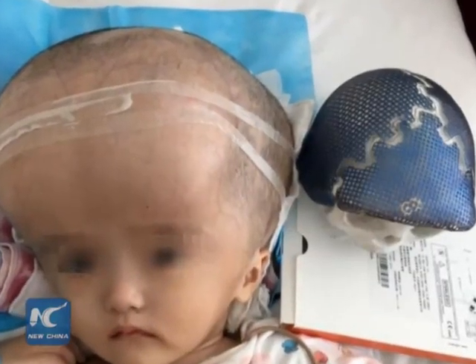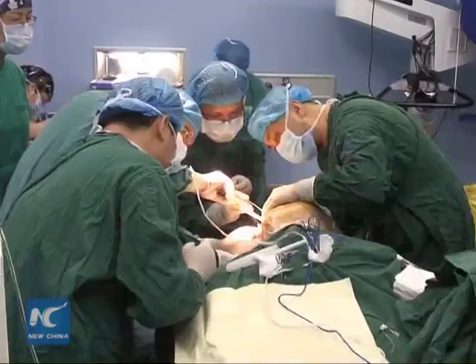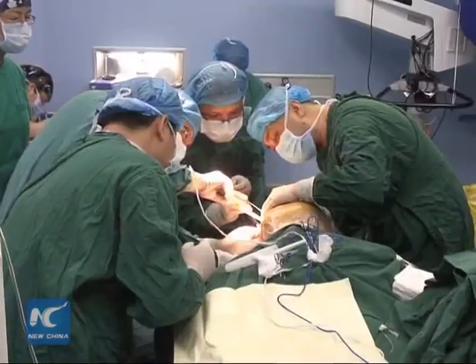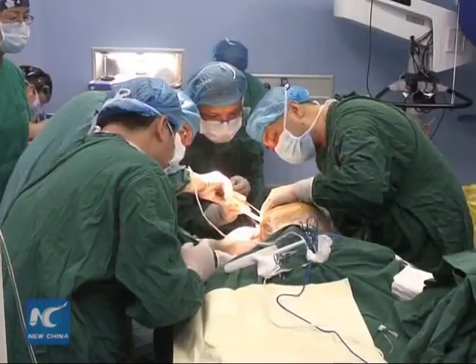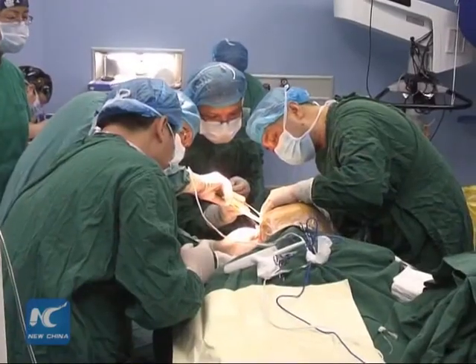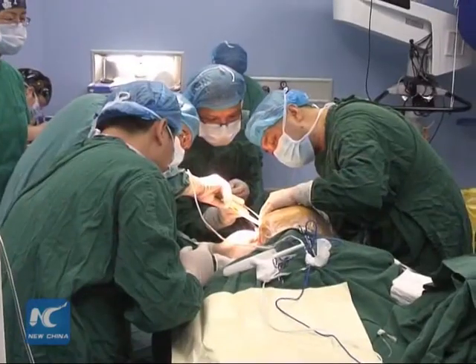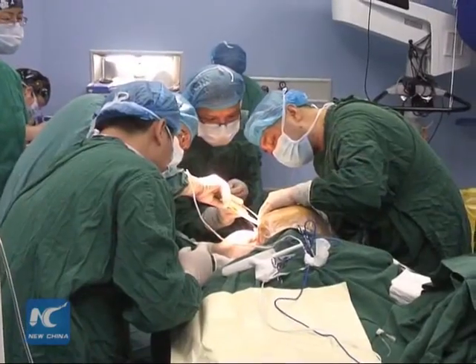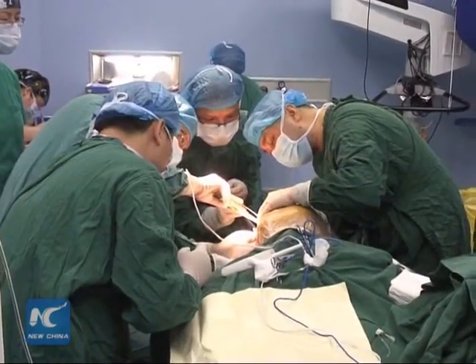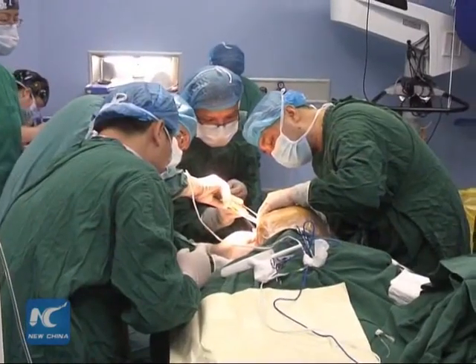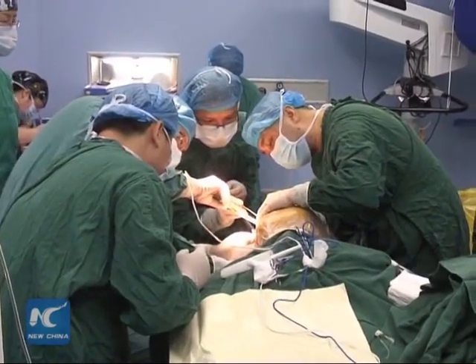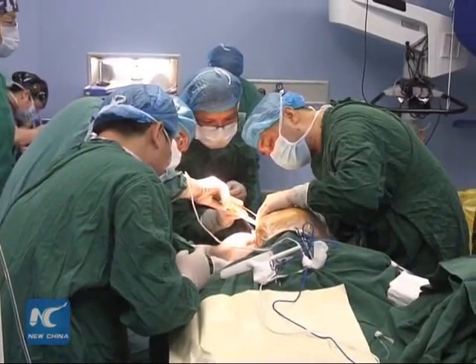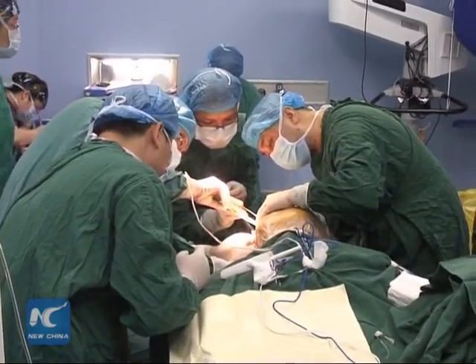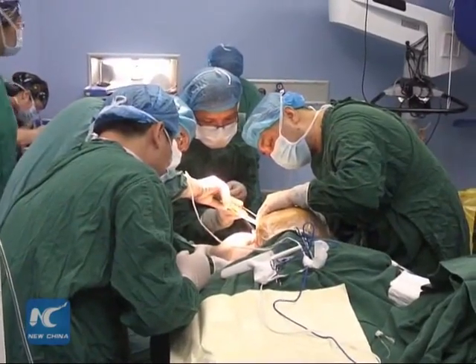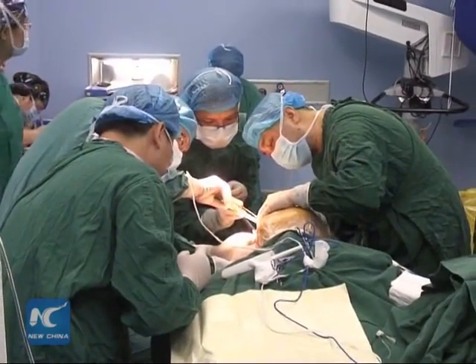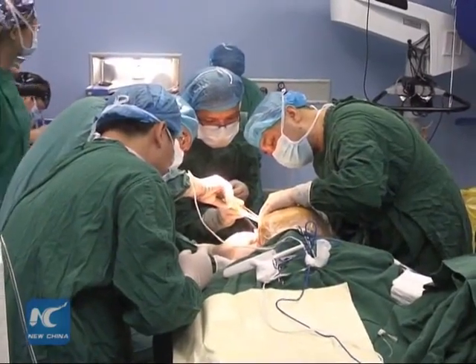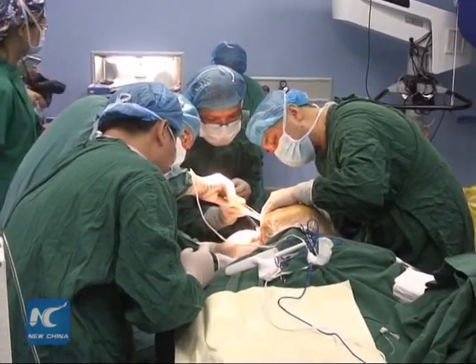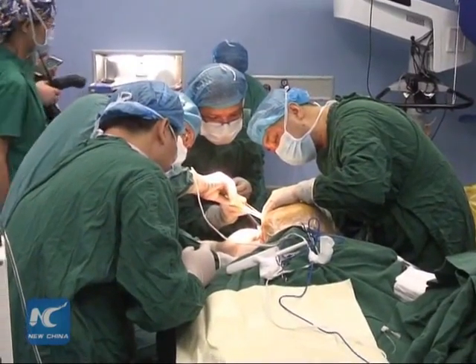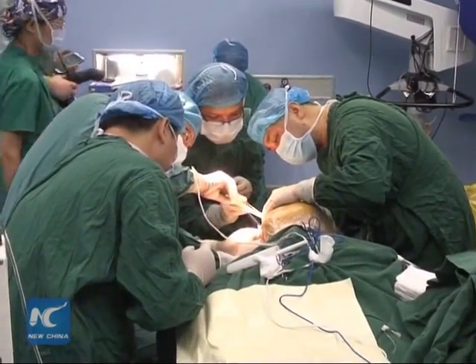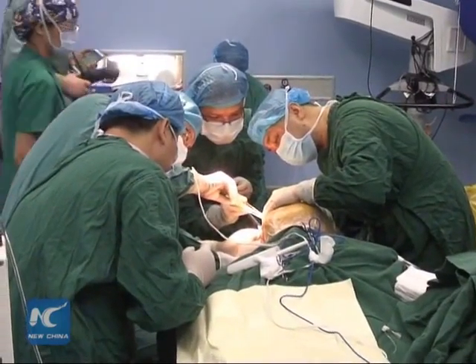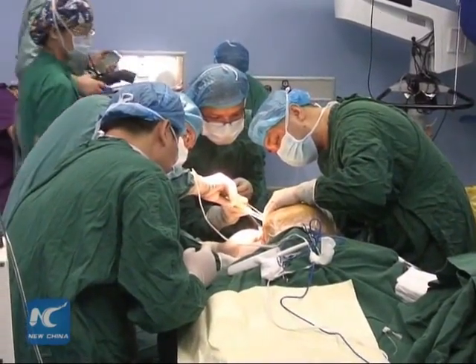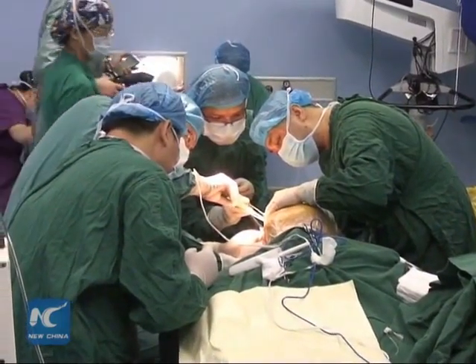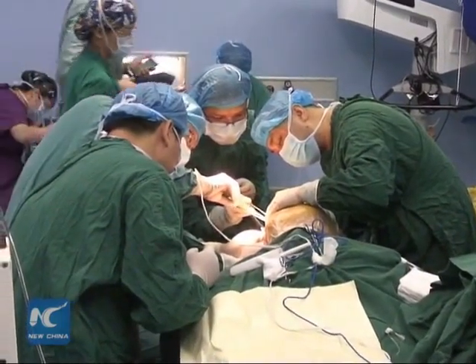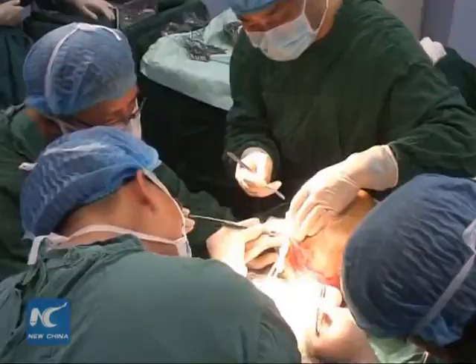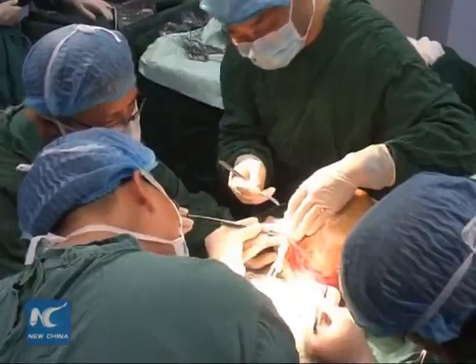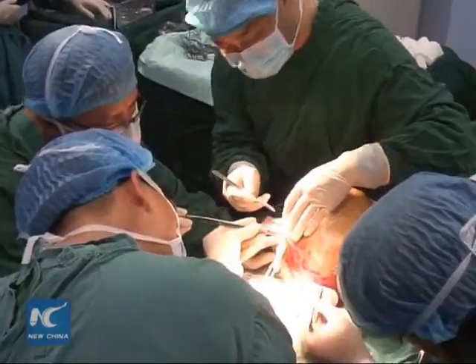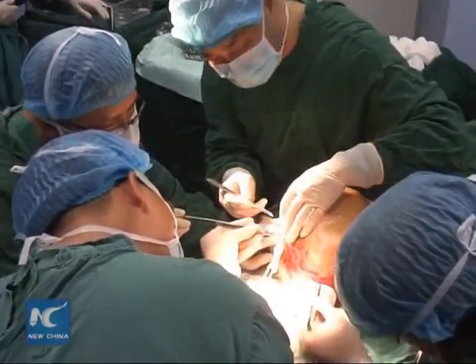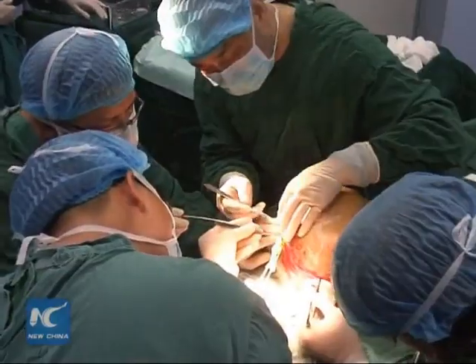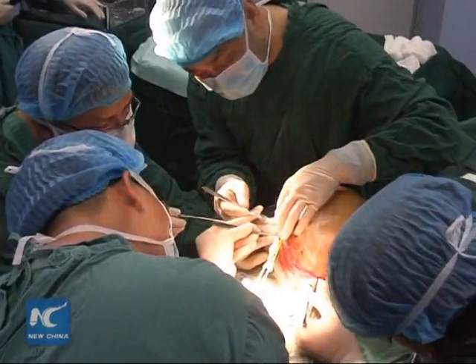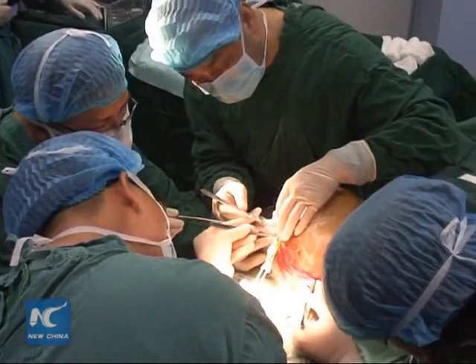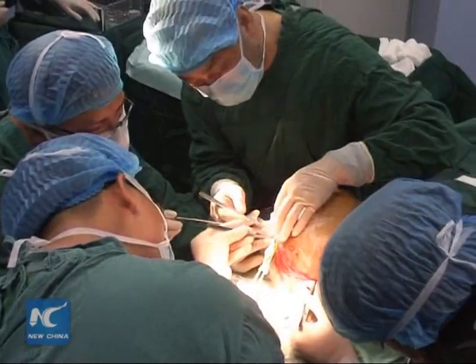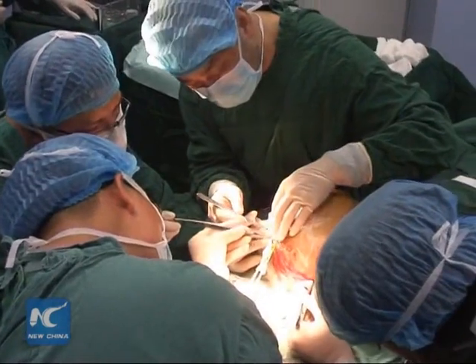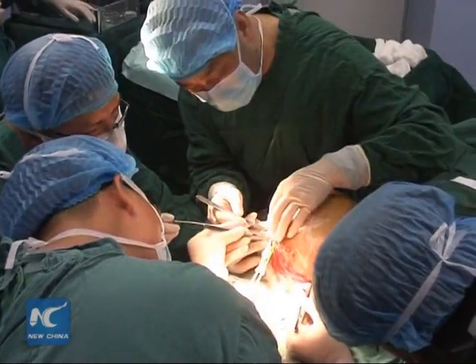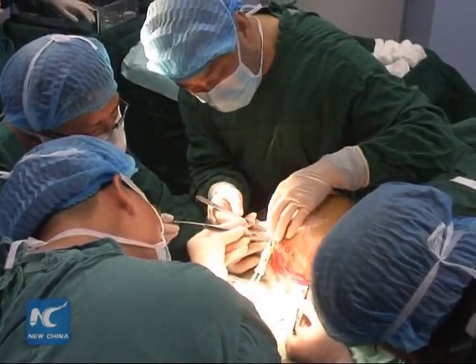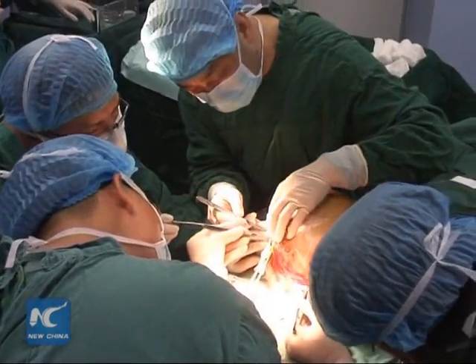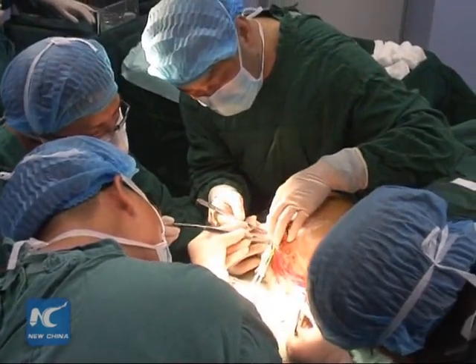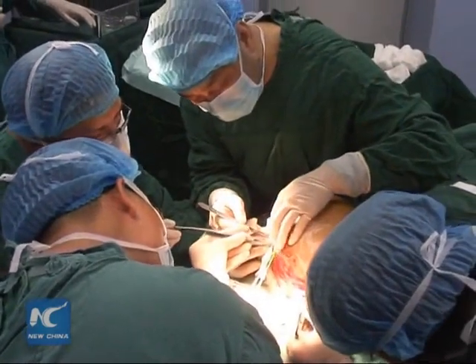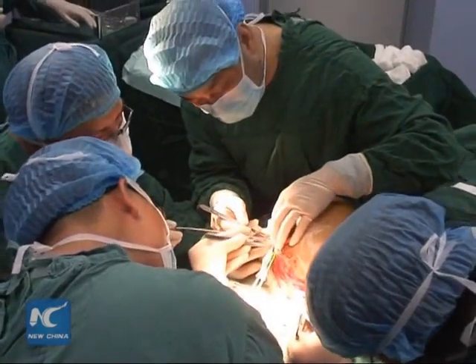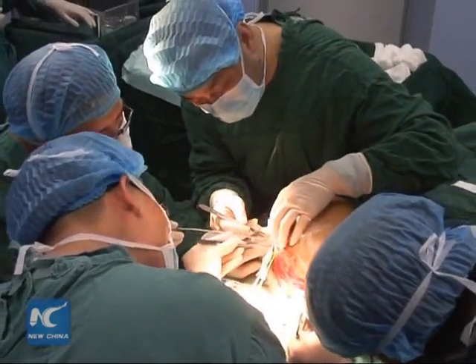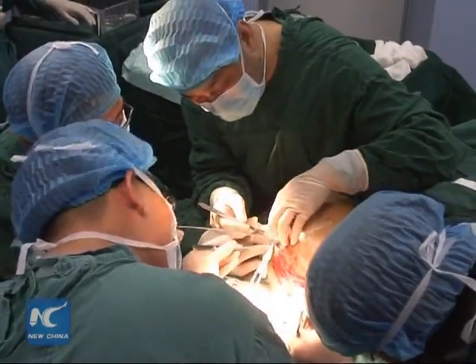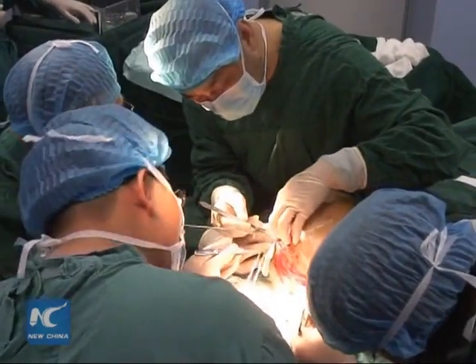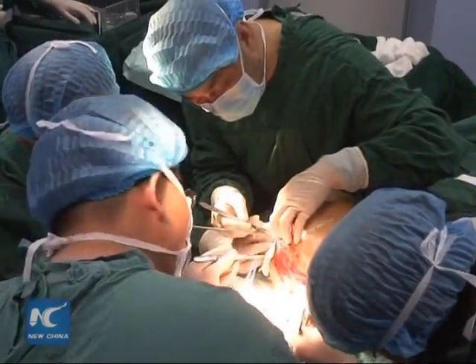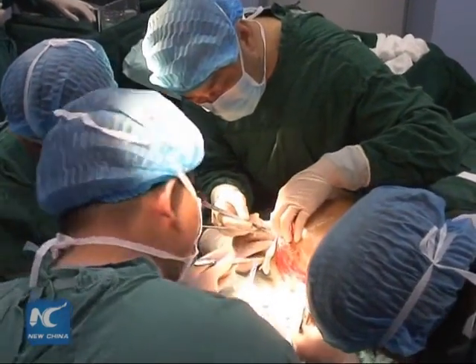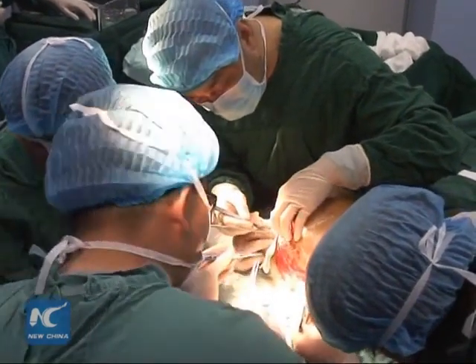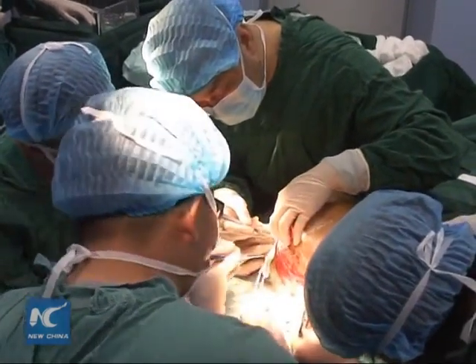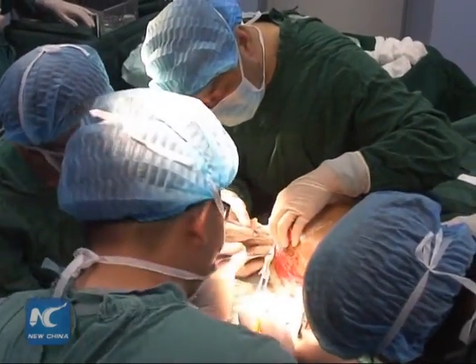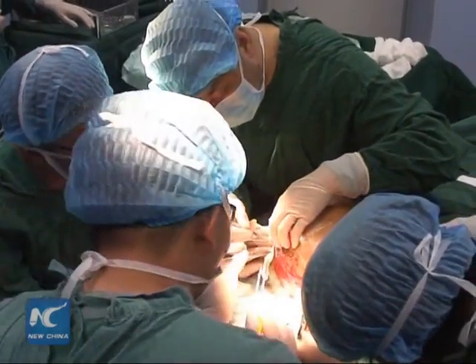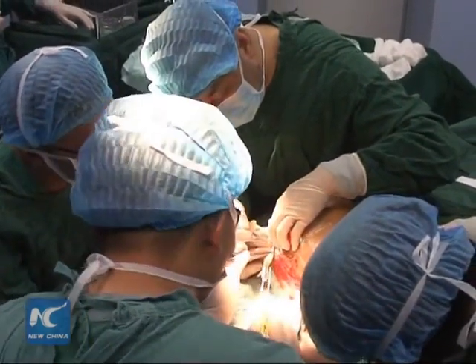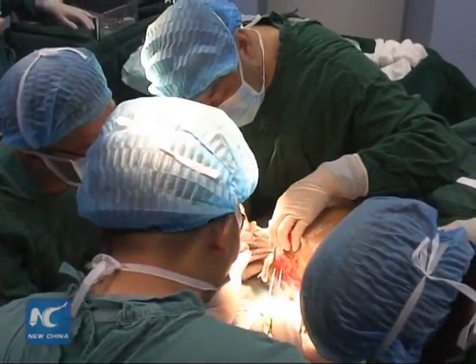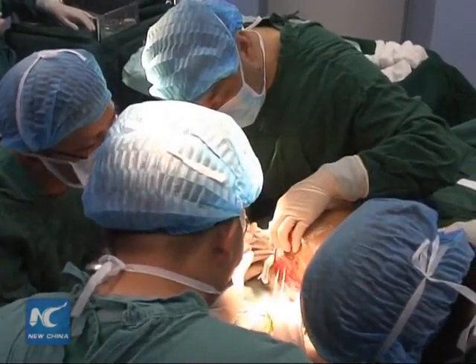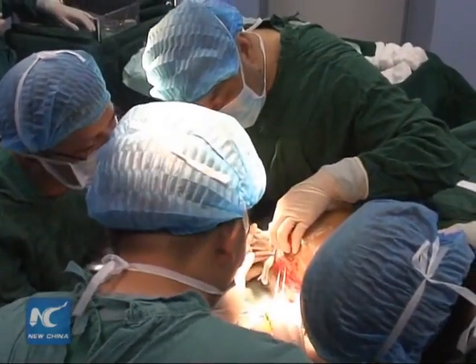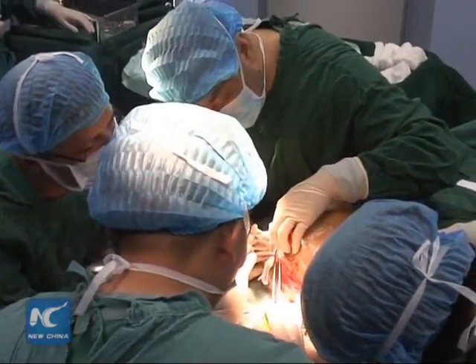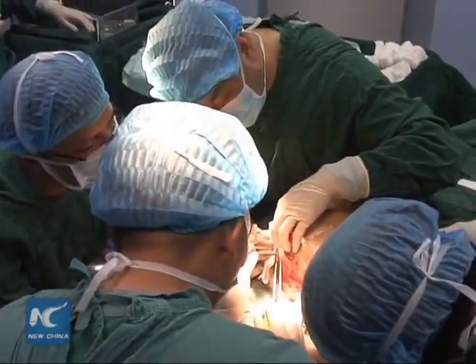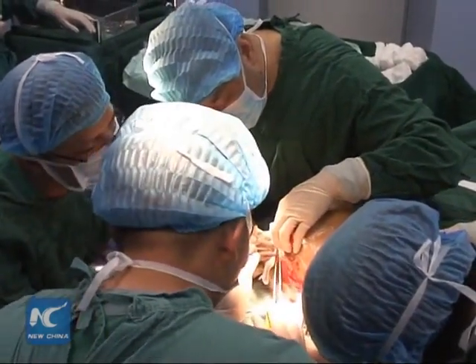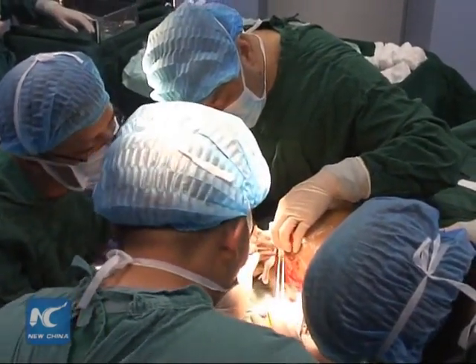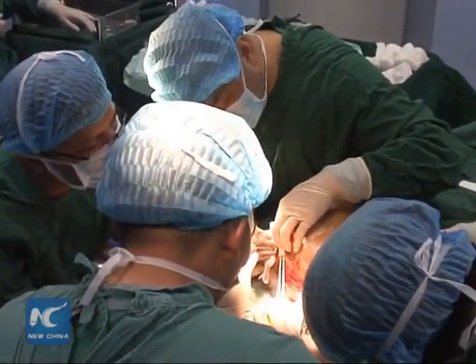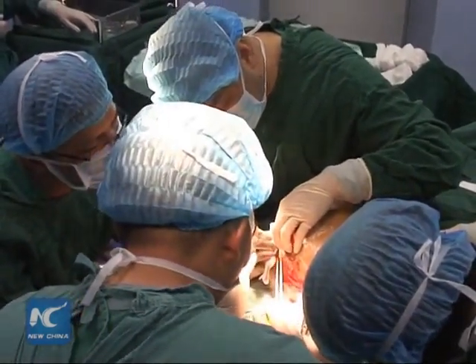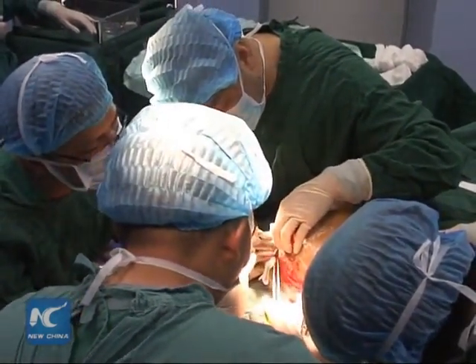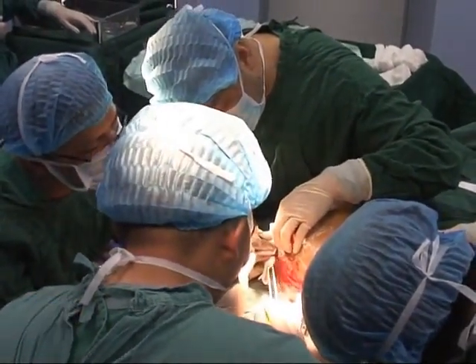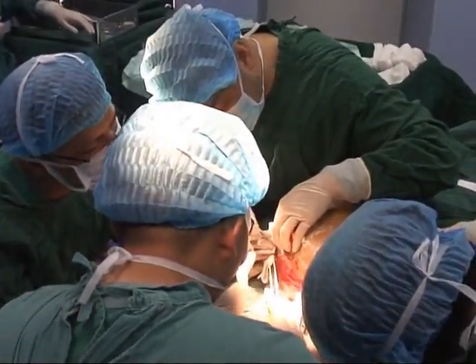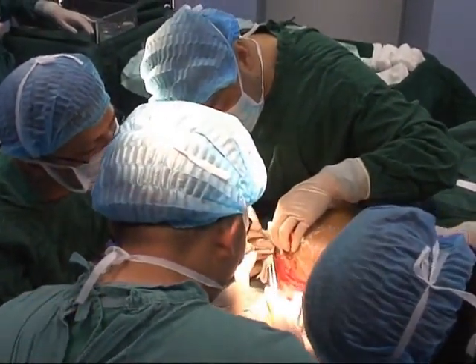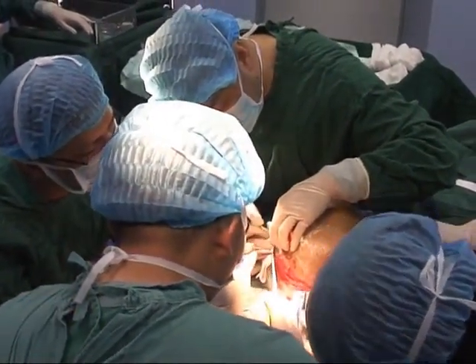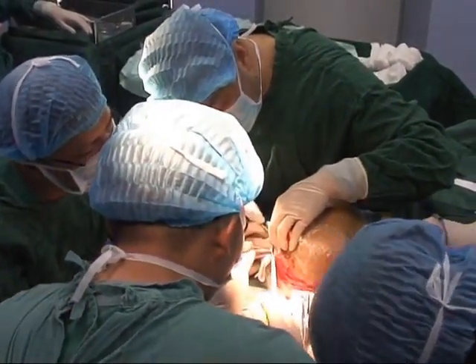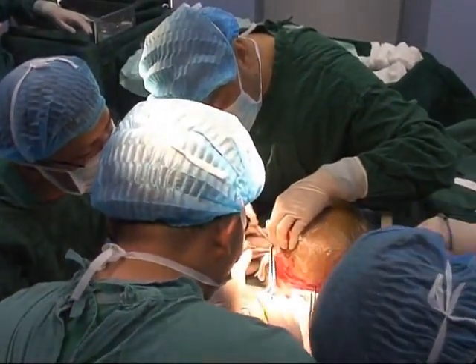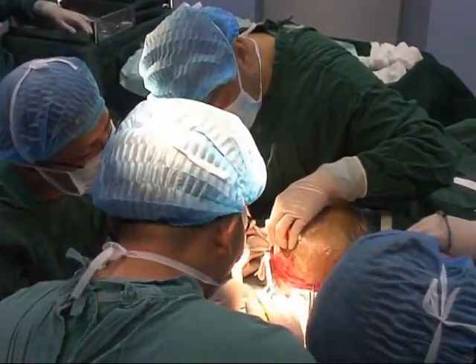The surgeons removed a portion of her skull and put the mesh in place in a 17-hour operation that ended at about 2:20 a.m. Wednesday.